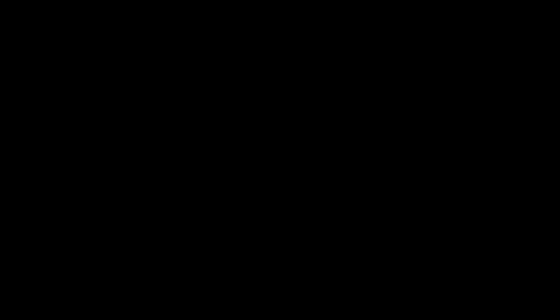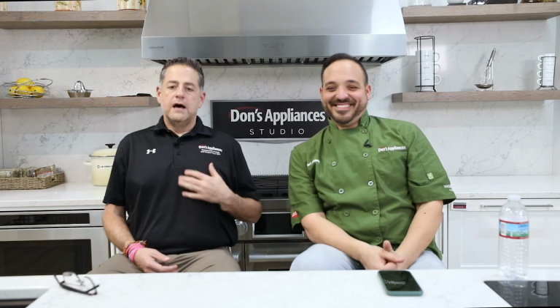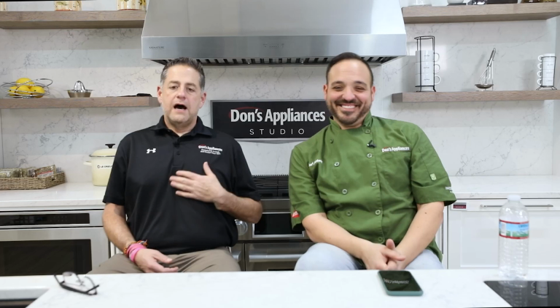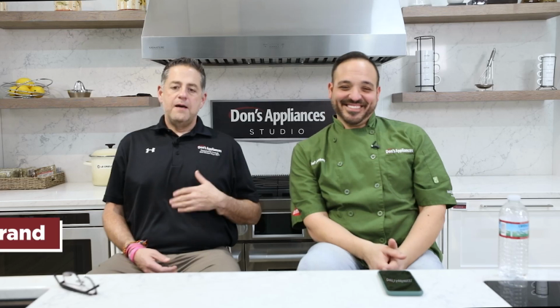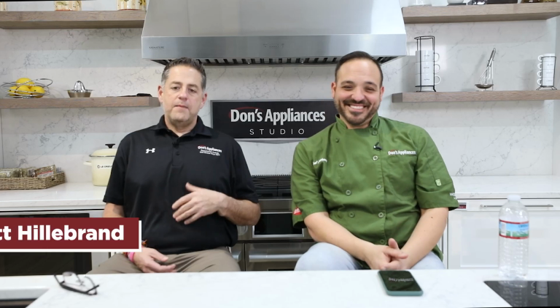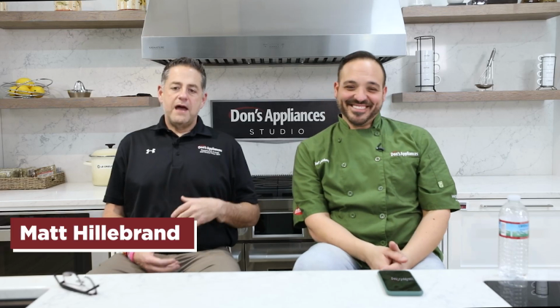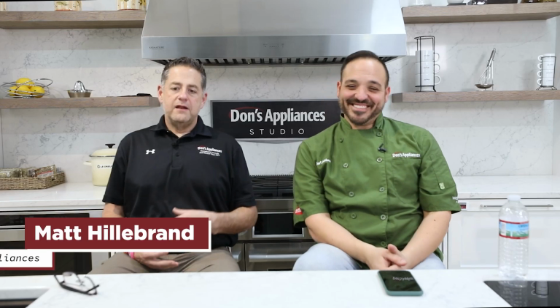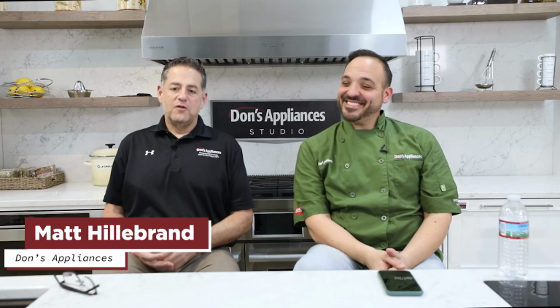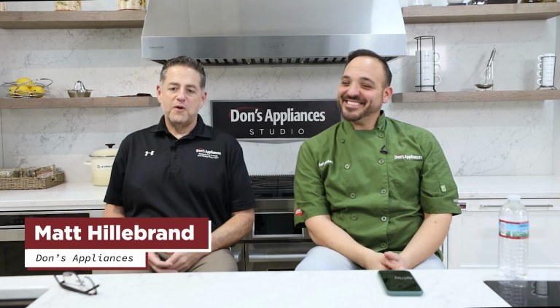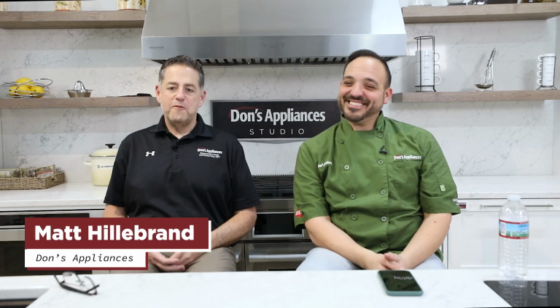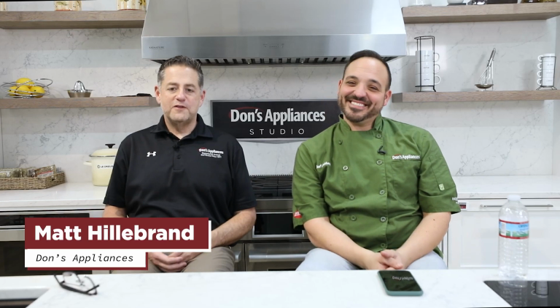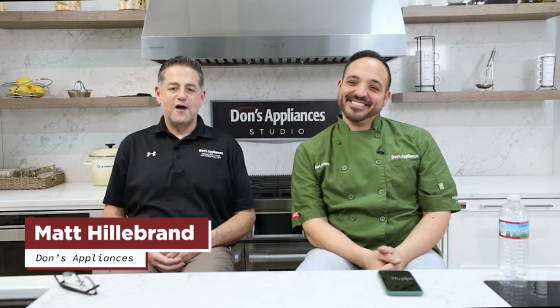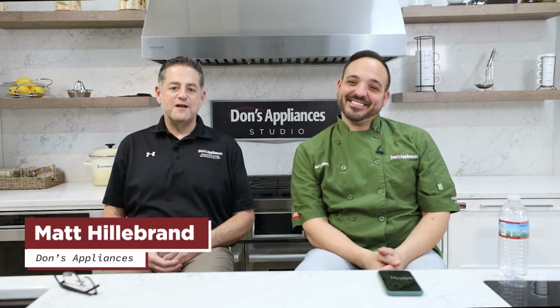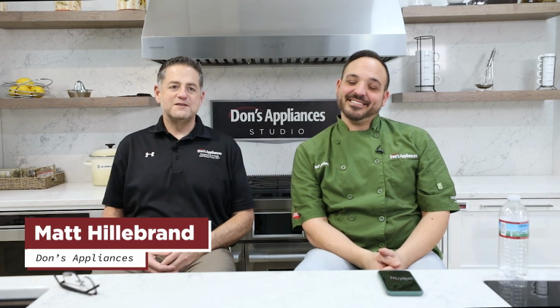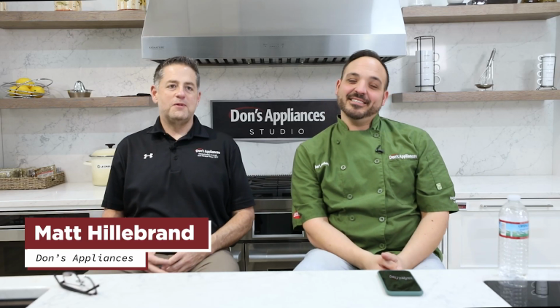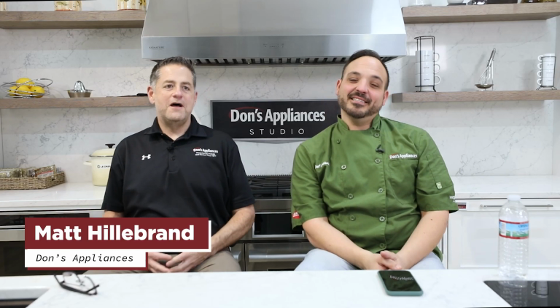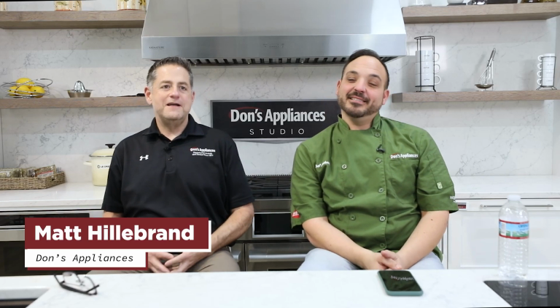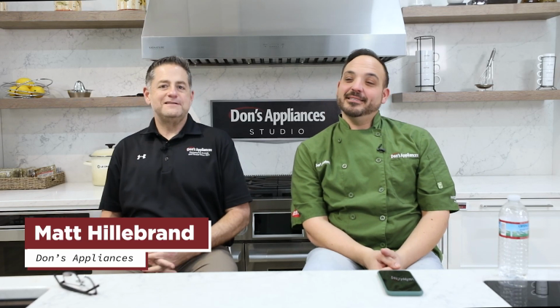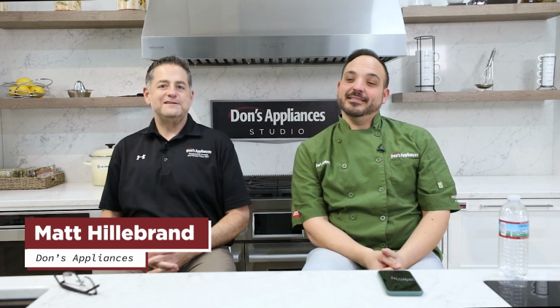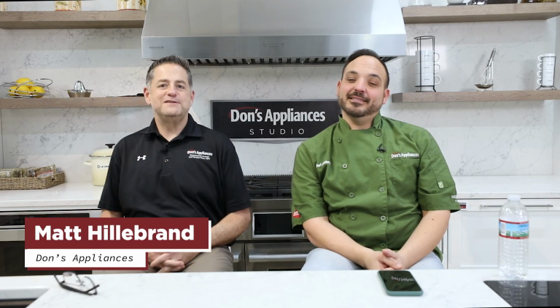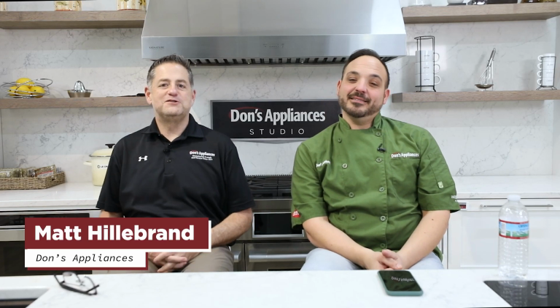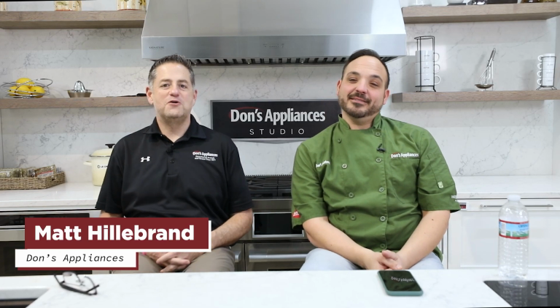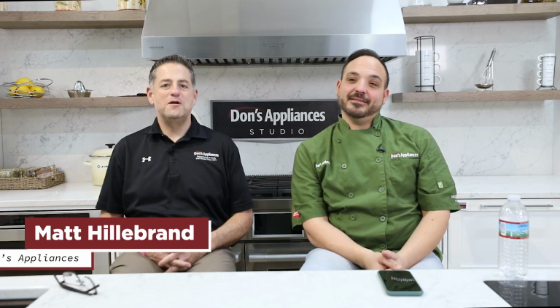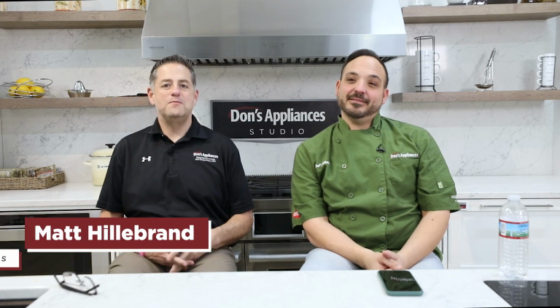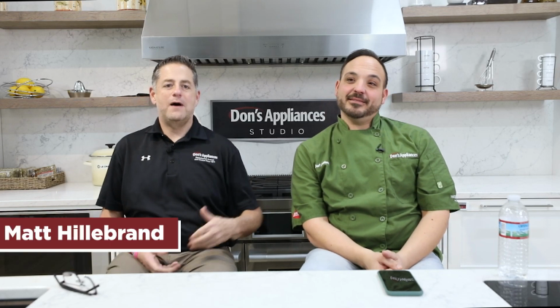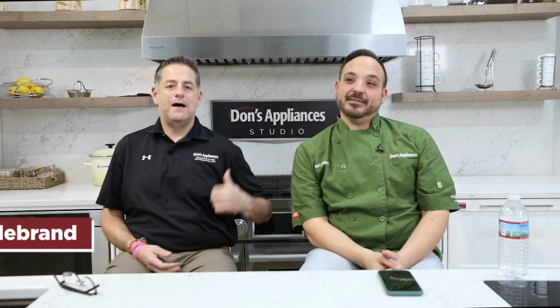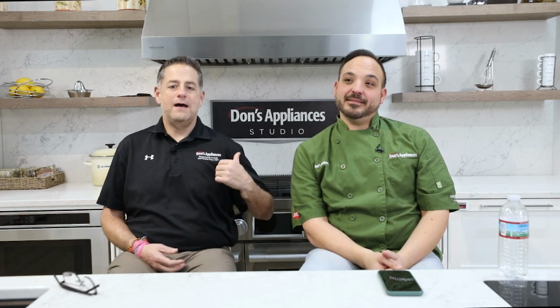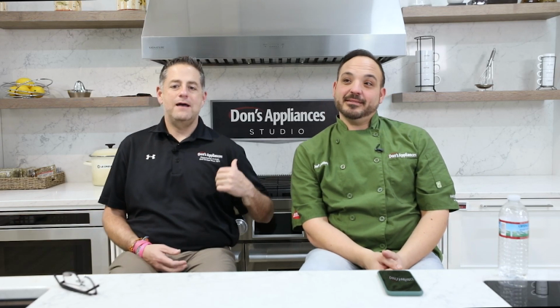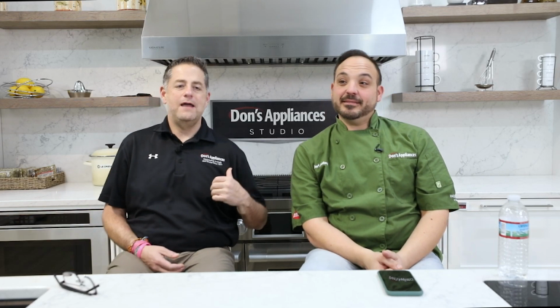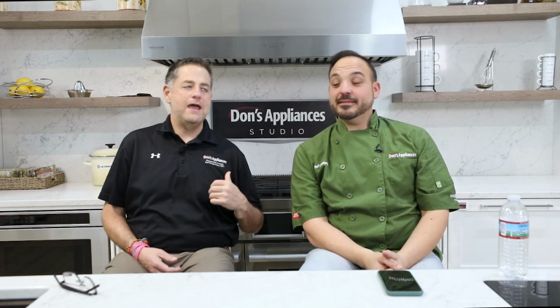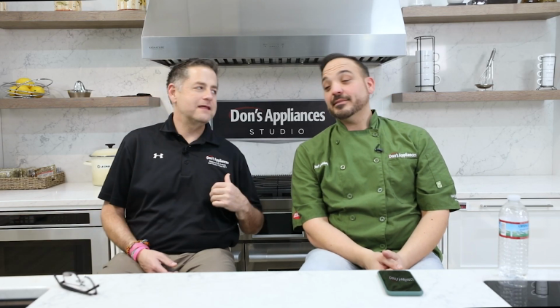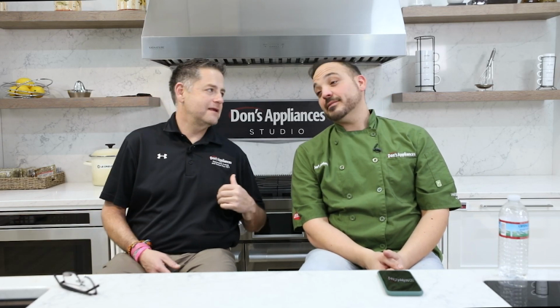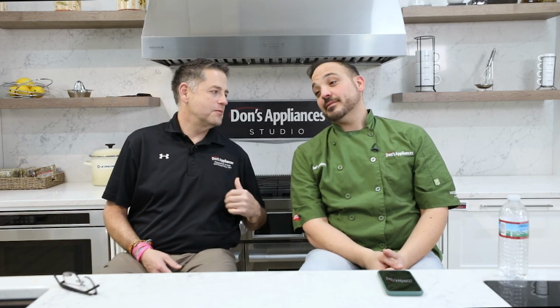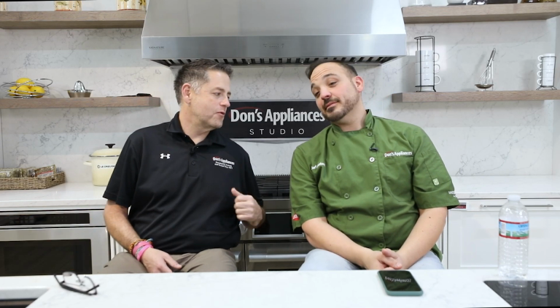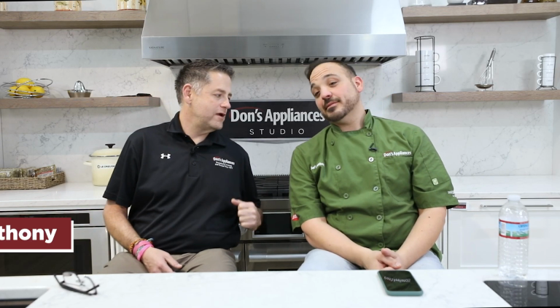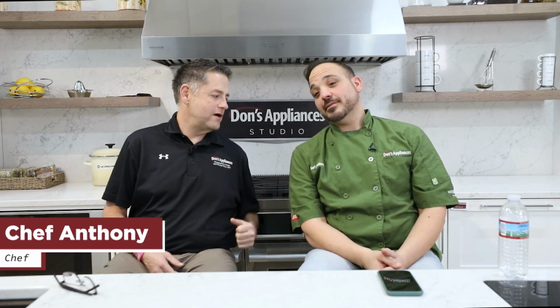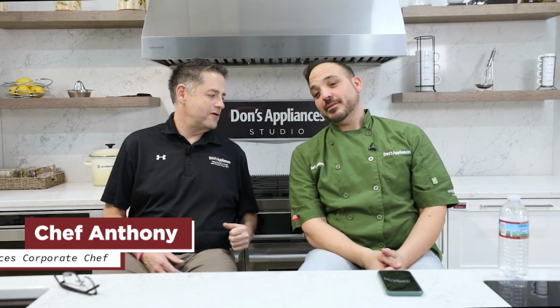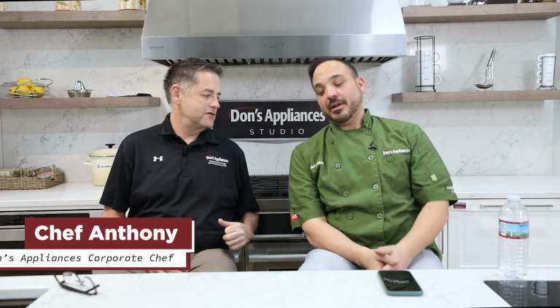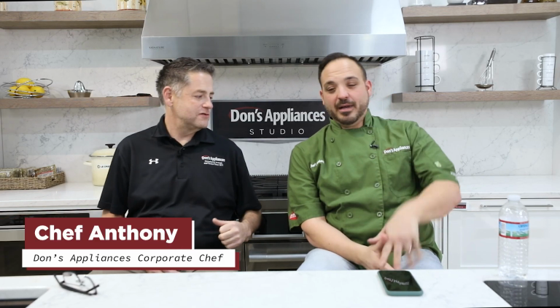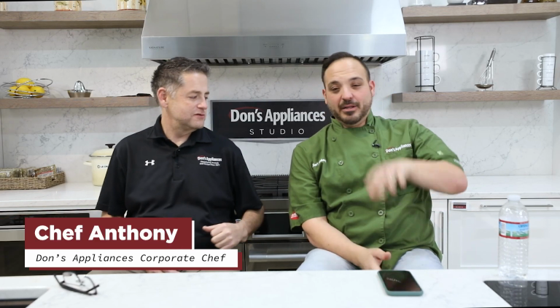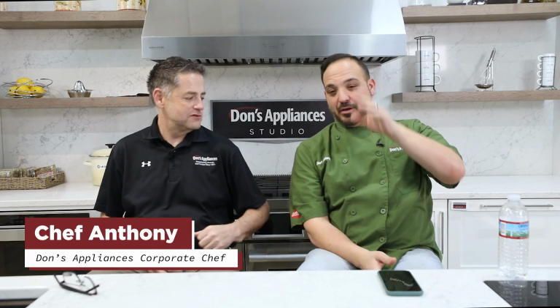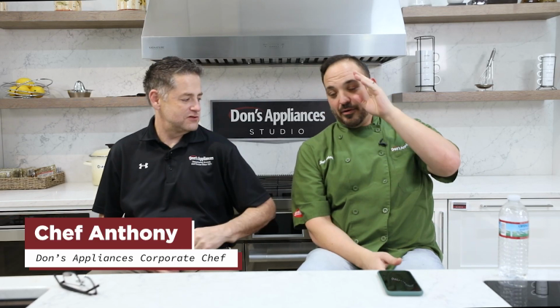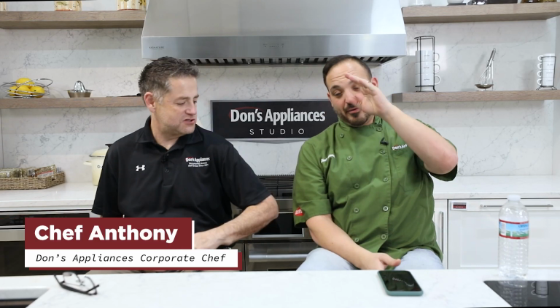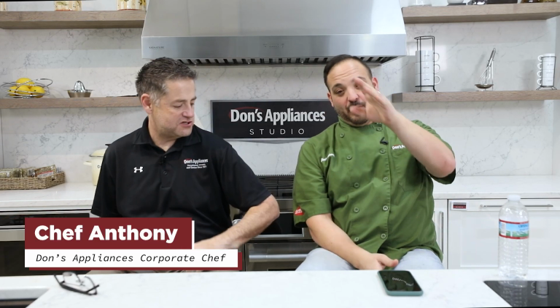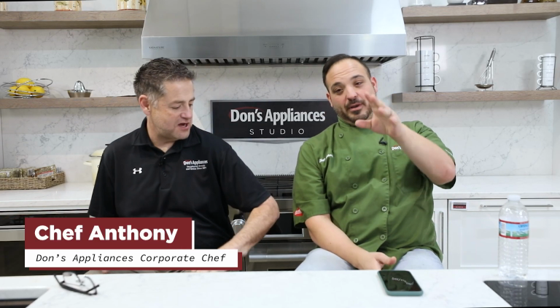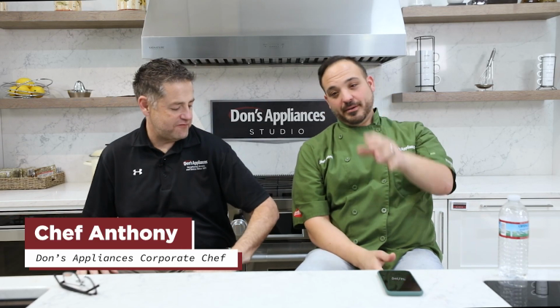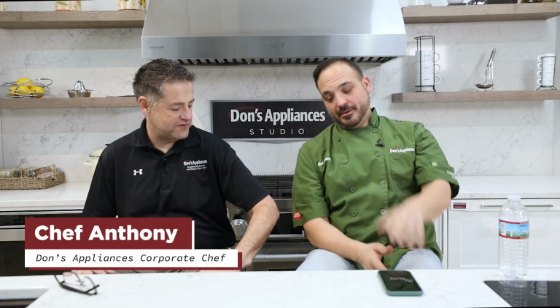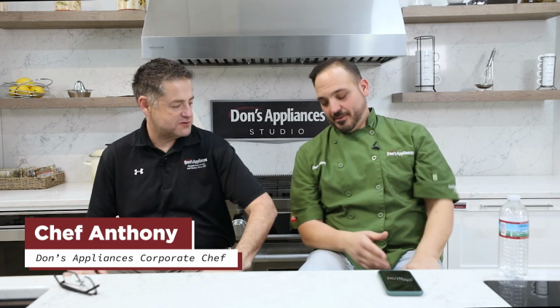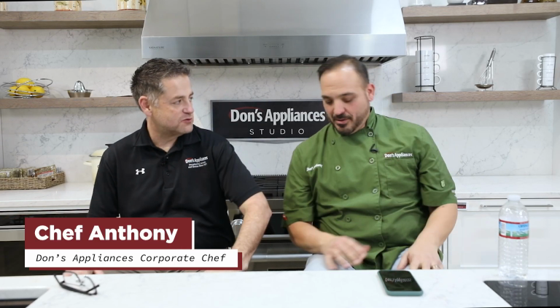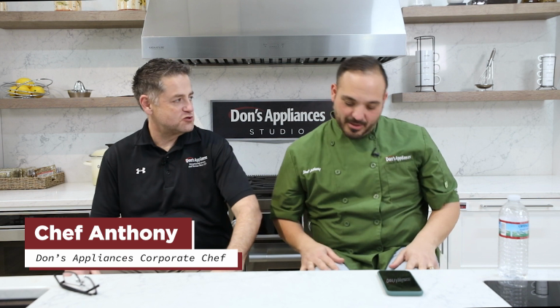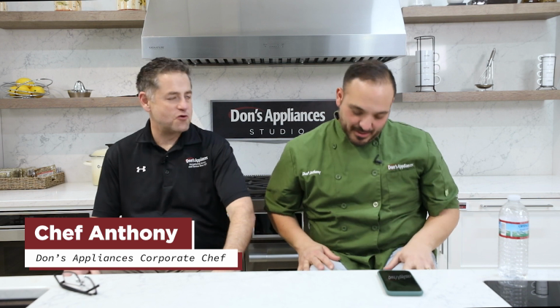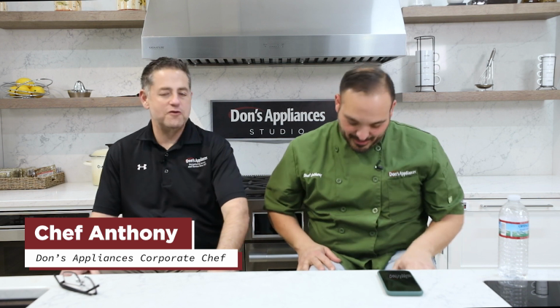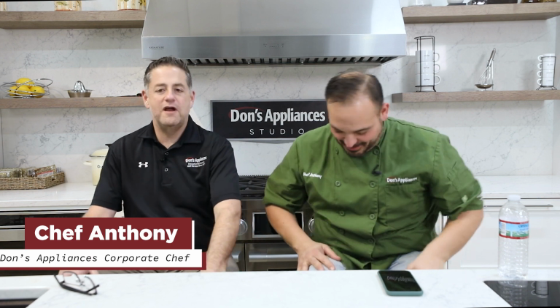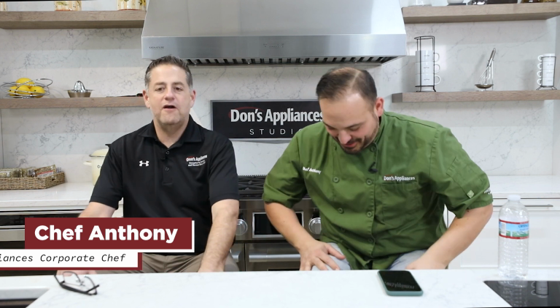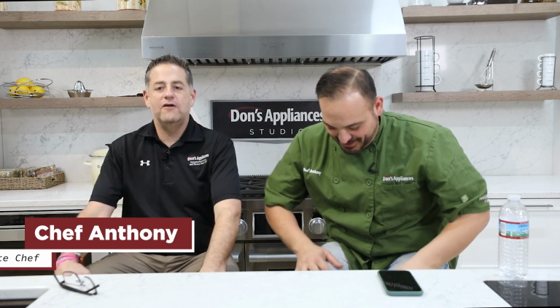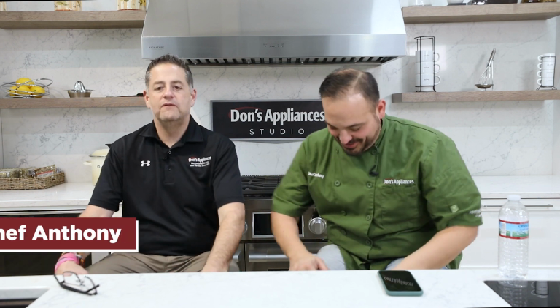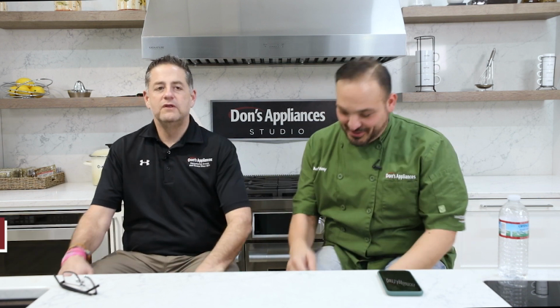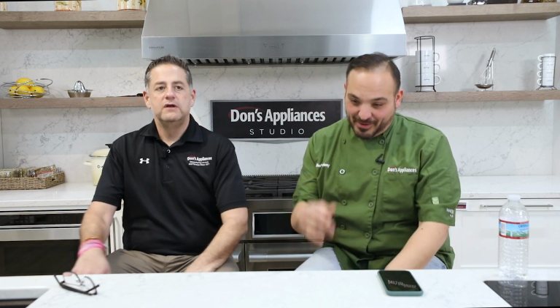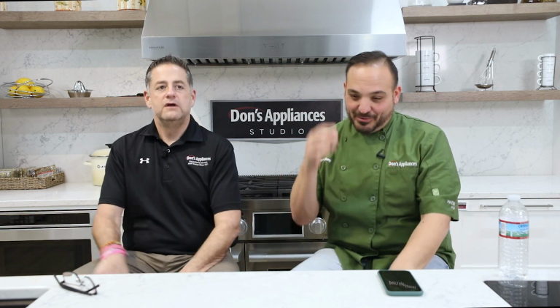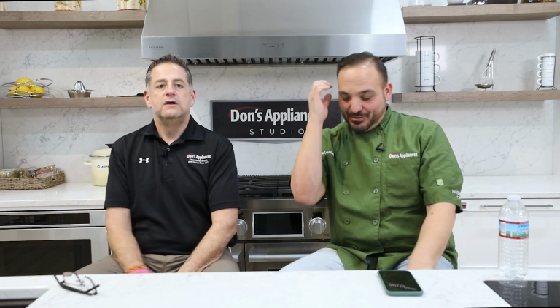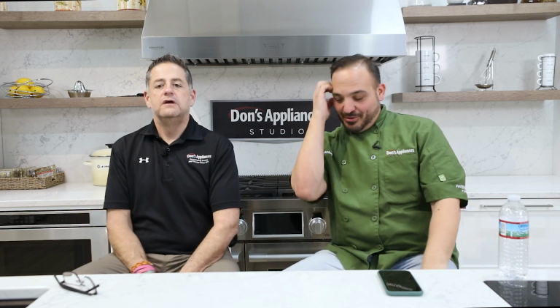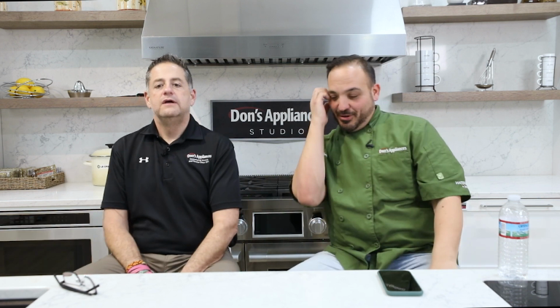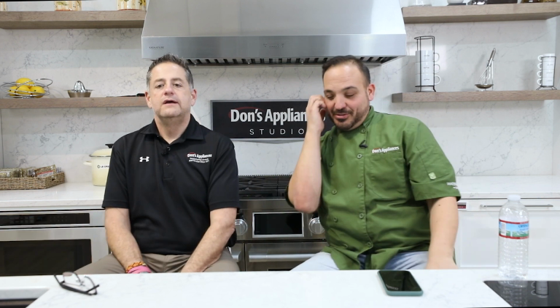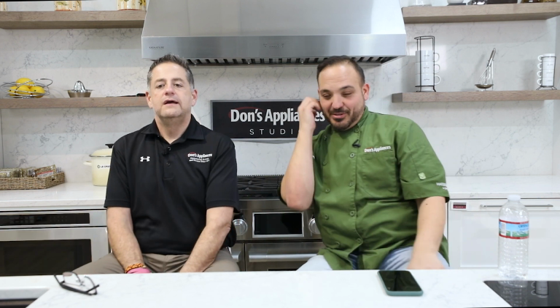Hi, I'm Matt Hillebrand with Don's Appliances, joined by Anthony Marino. Hello, everyone. Chef extraordinaire, chef to the stars here.